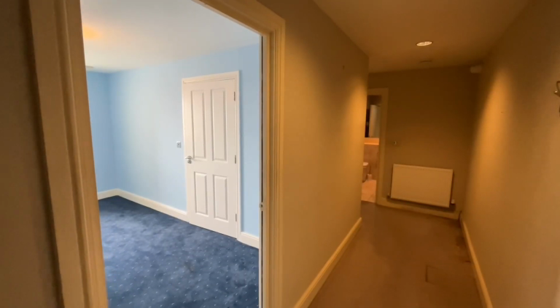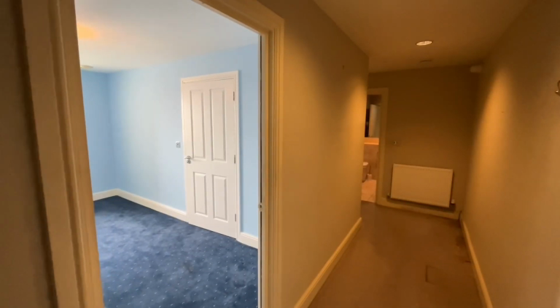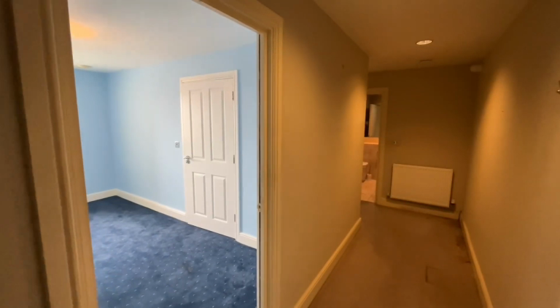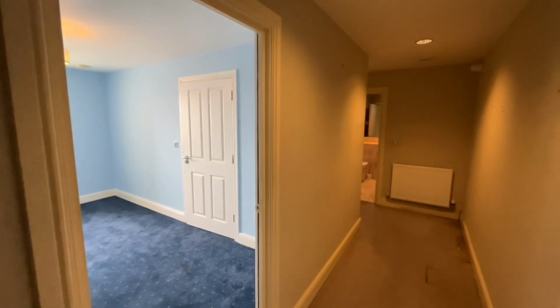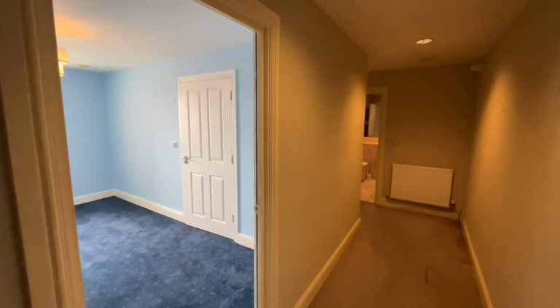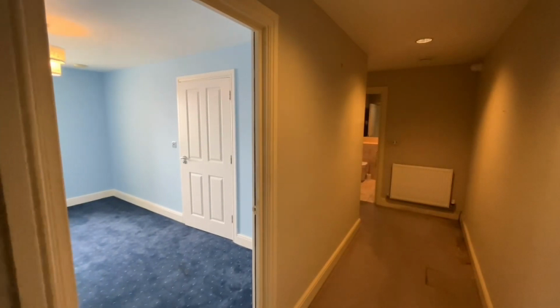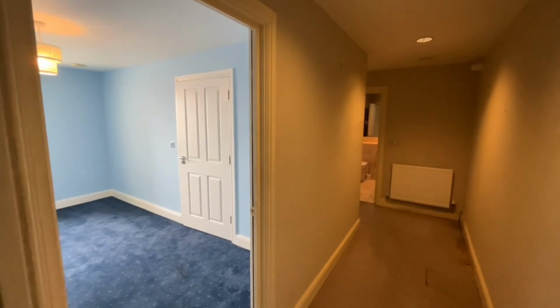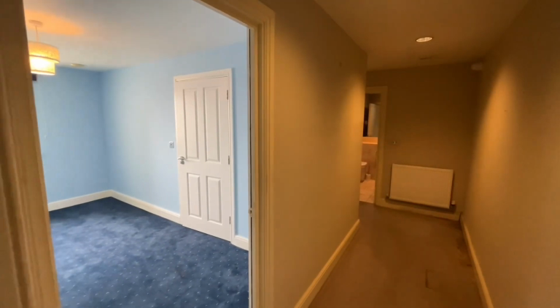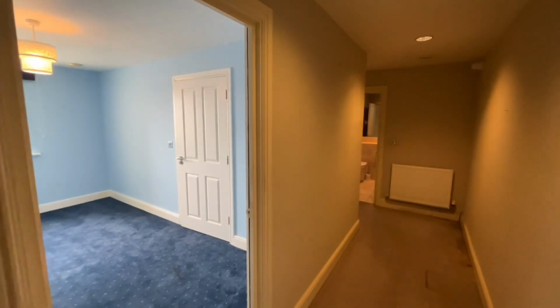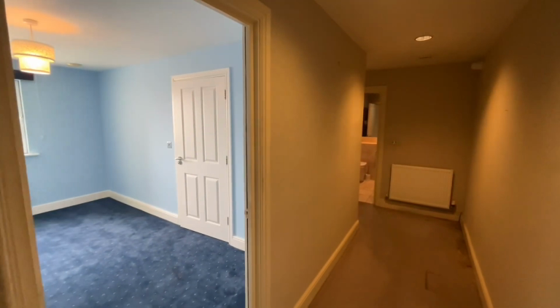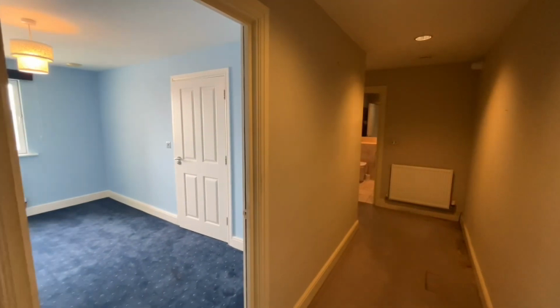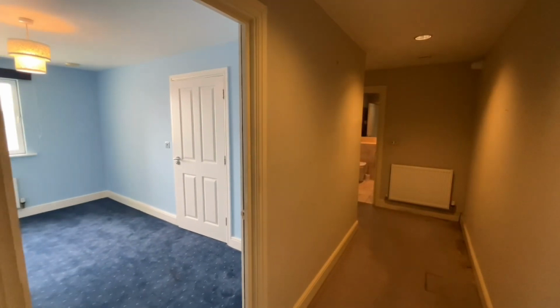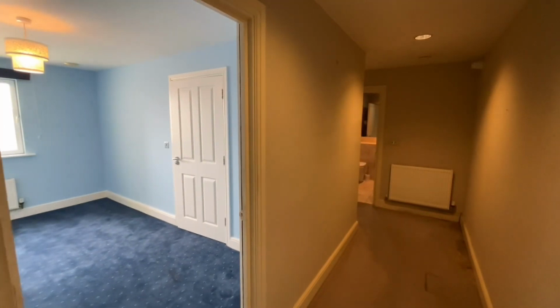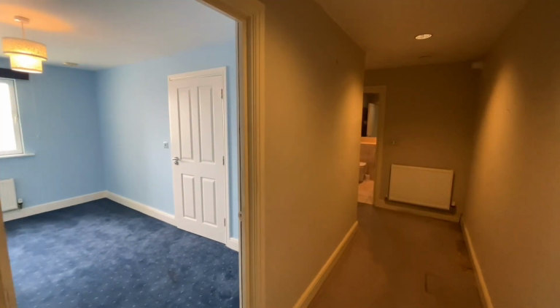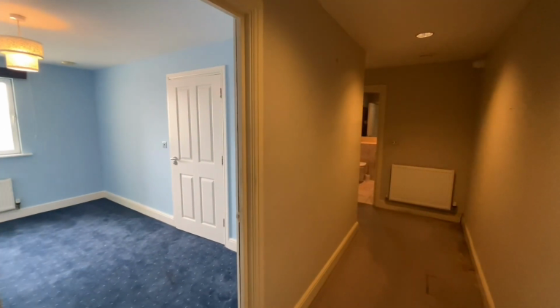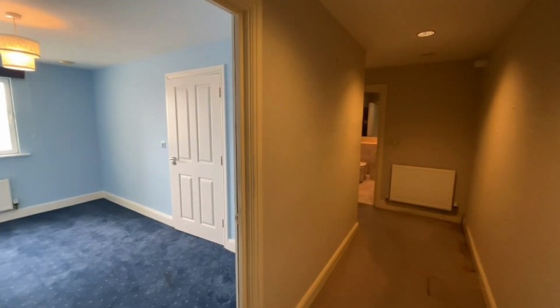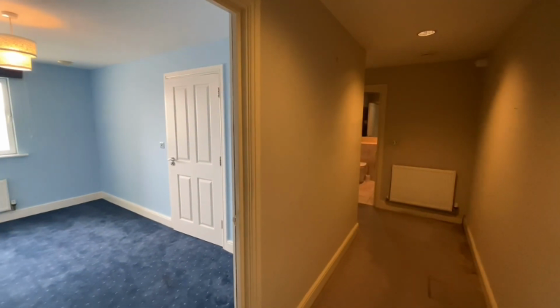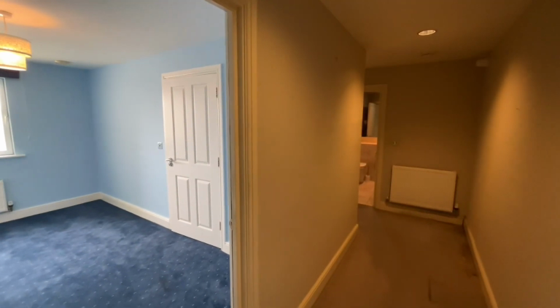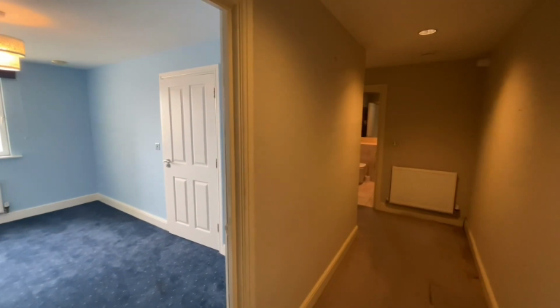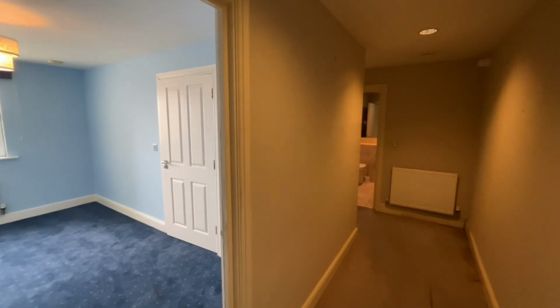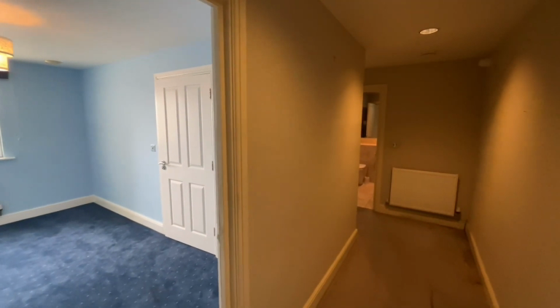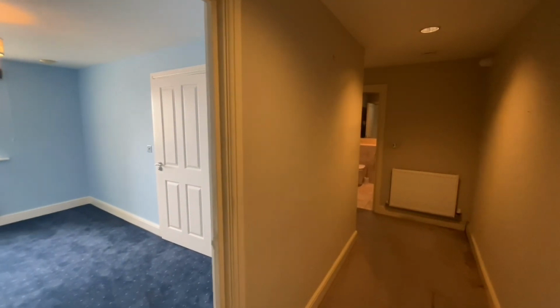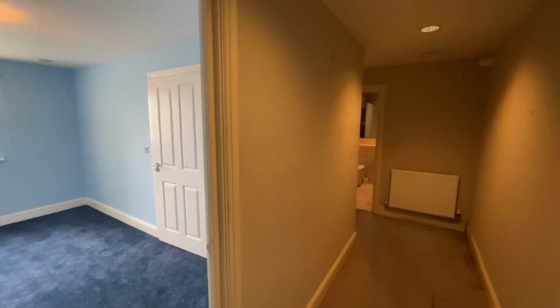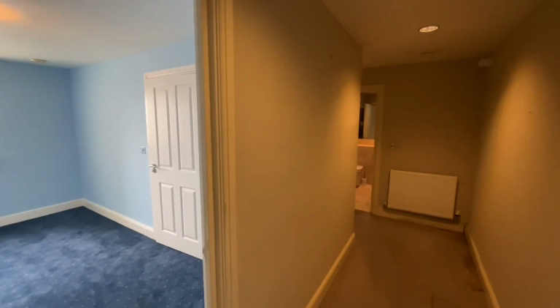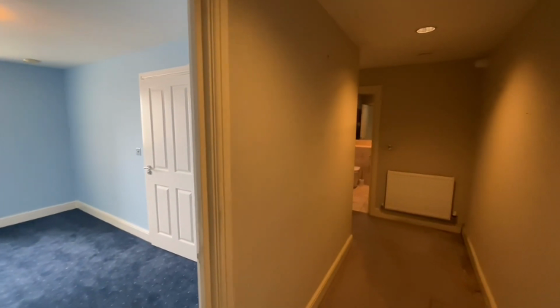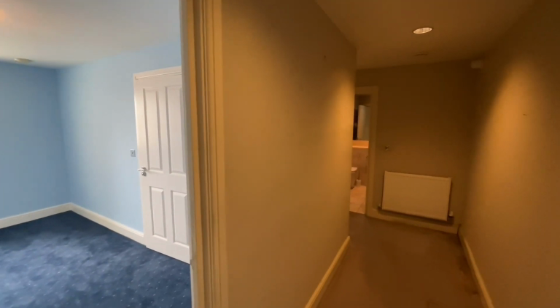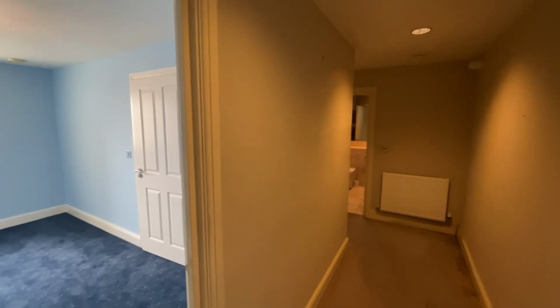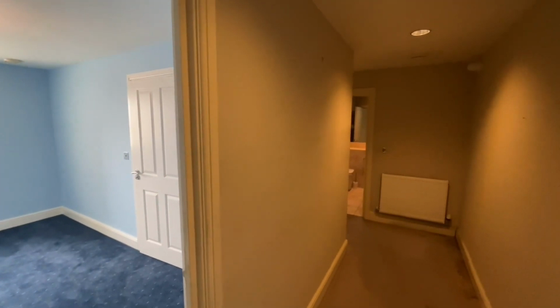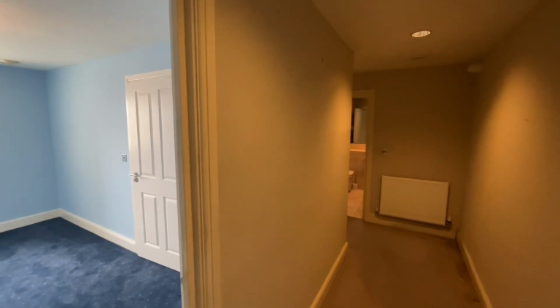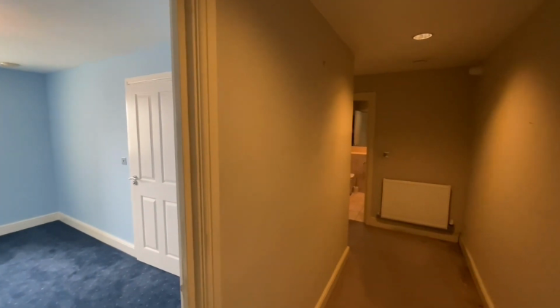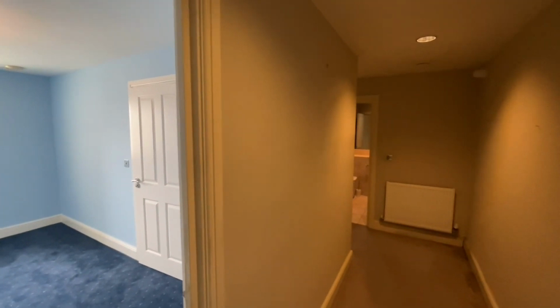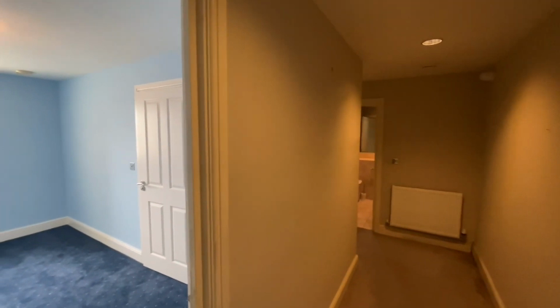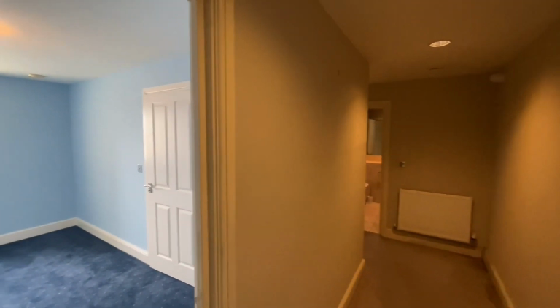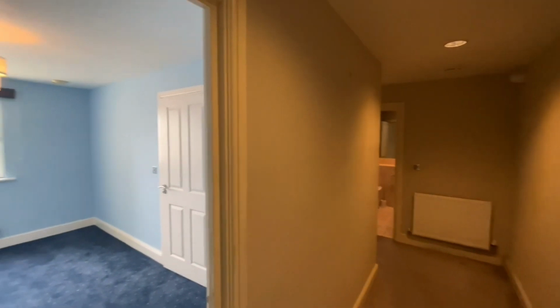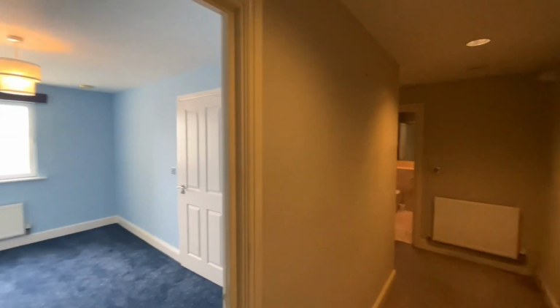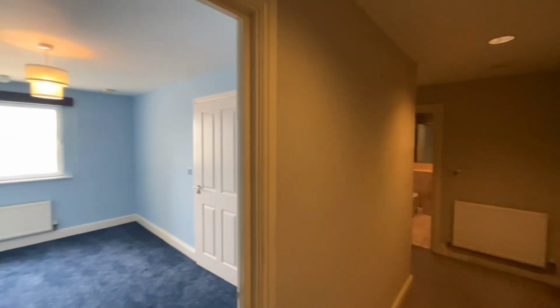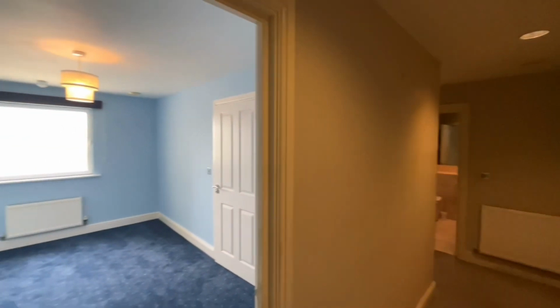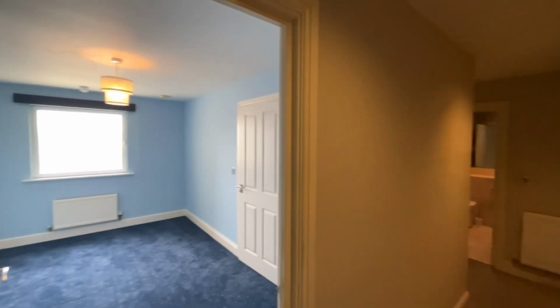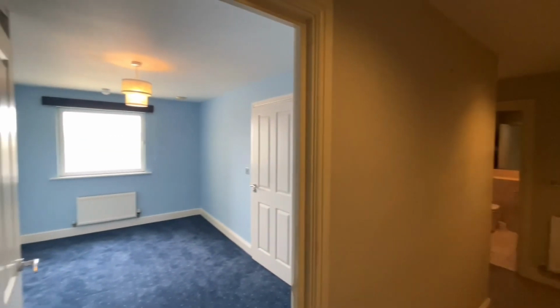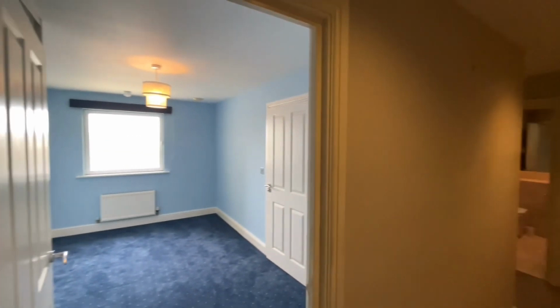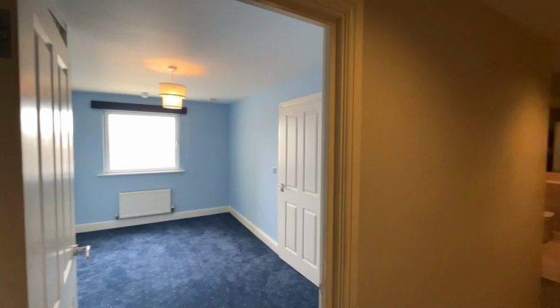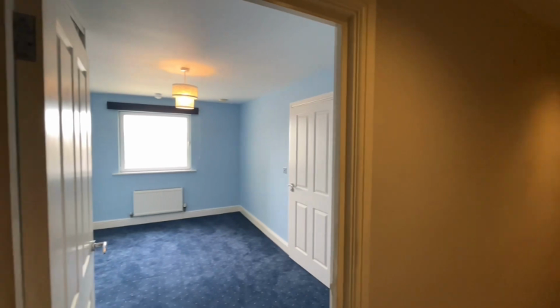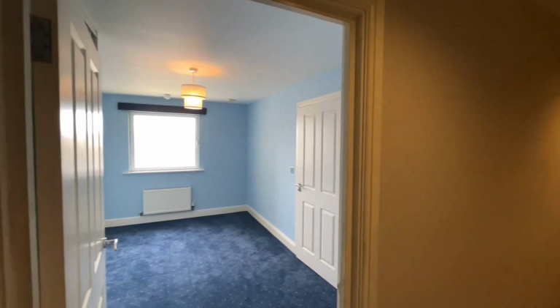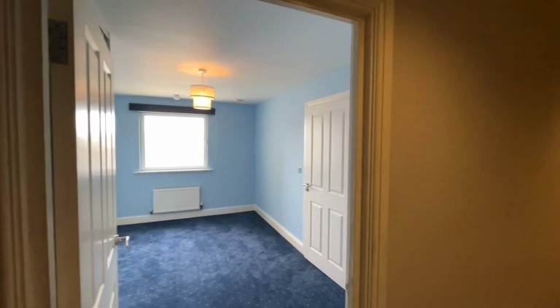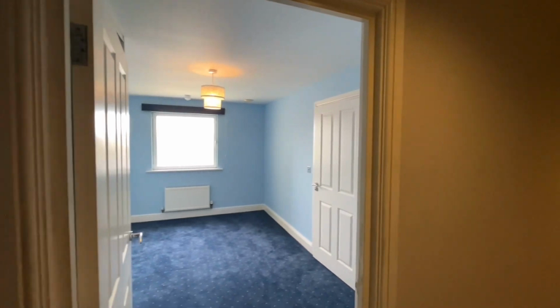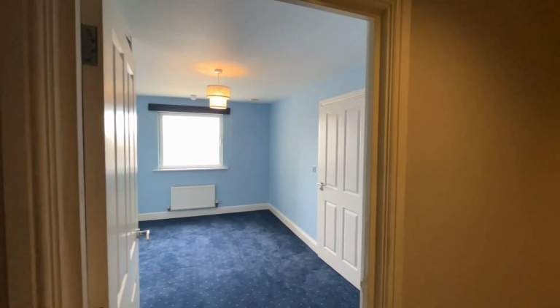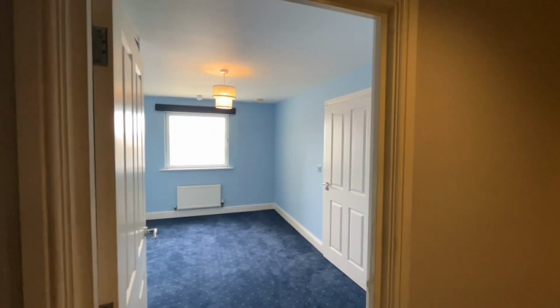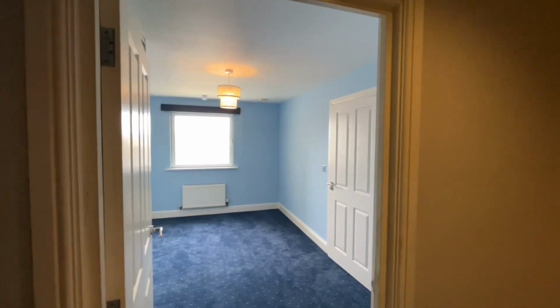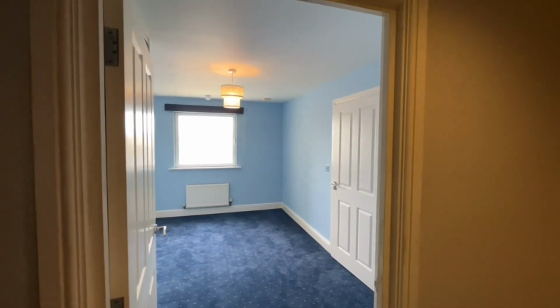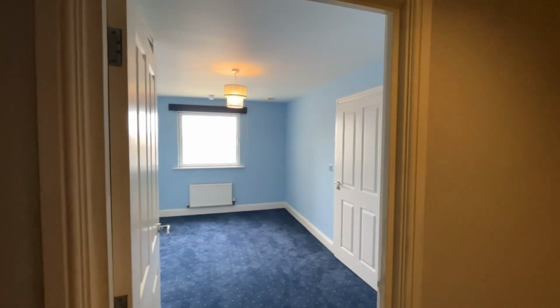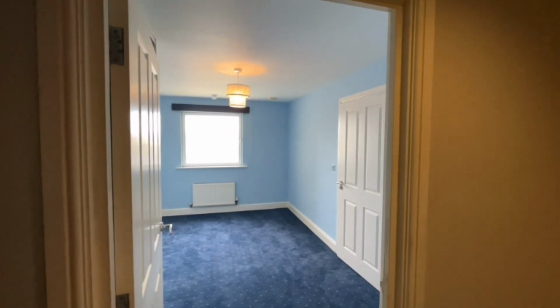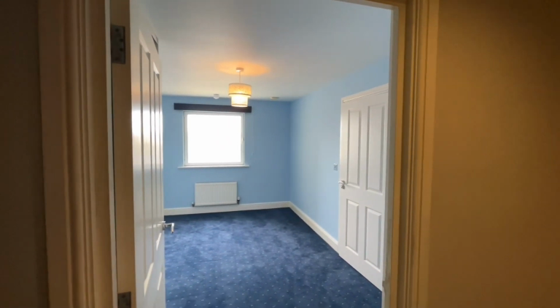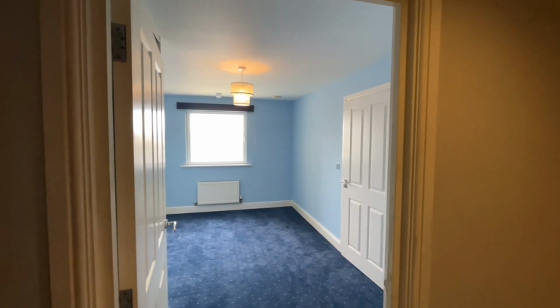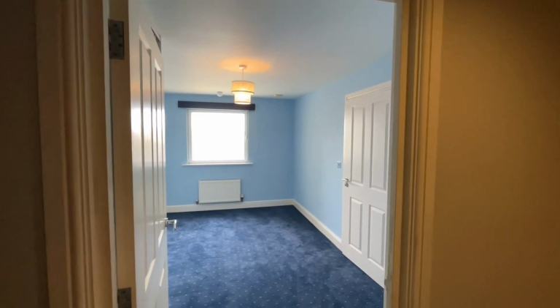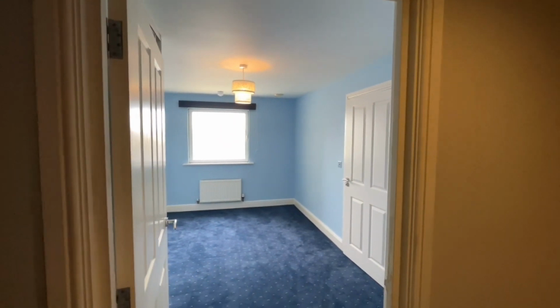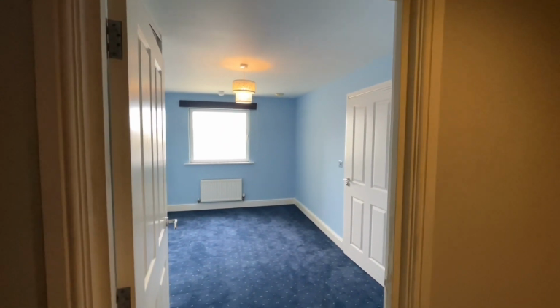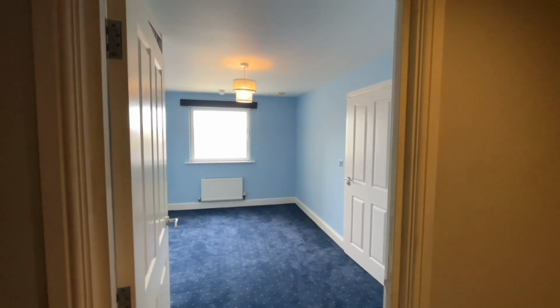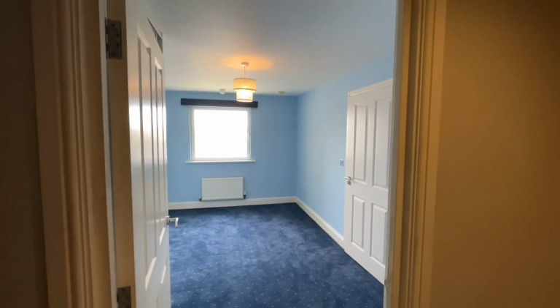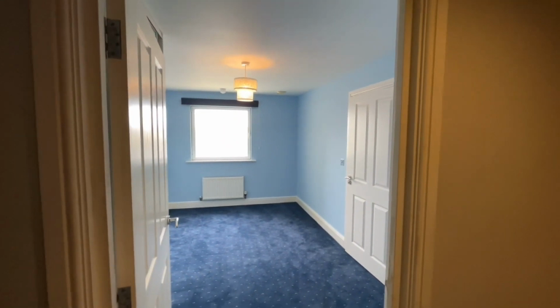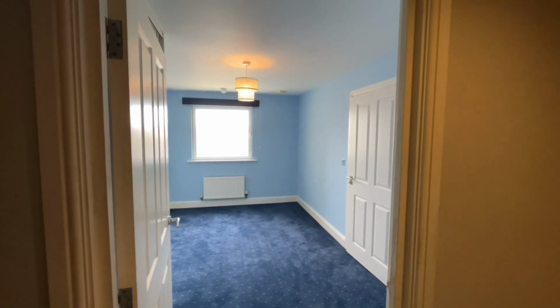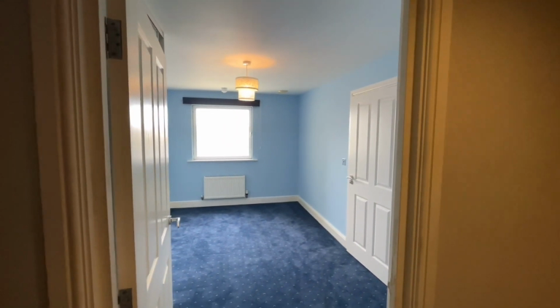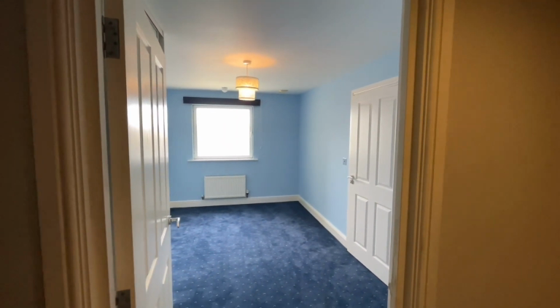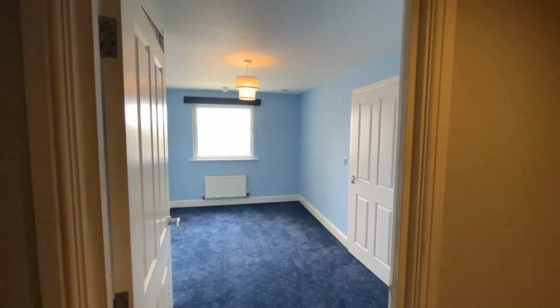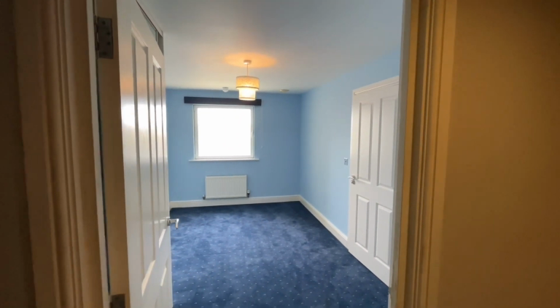As you come through the door, you're welcomed into the main entrance hall here. As you can see to my left is the second bedroom.